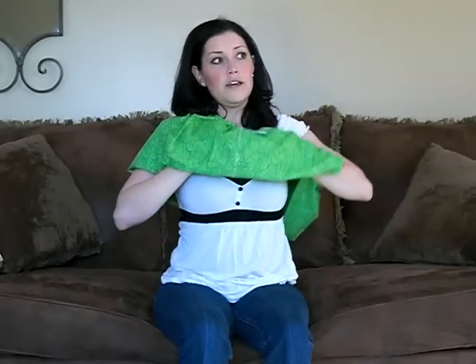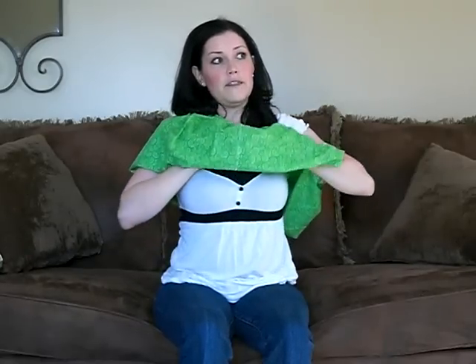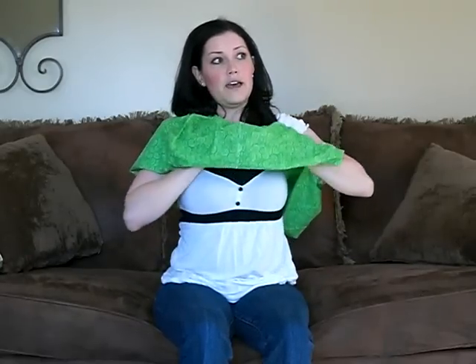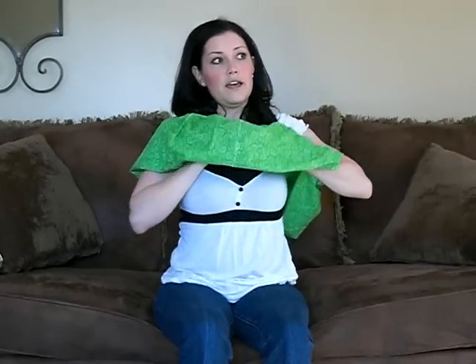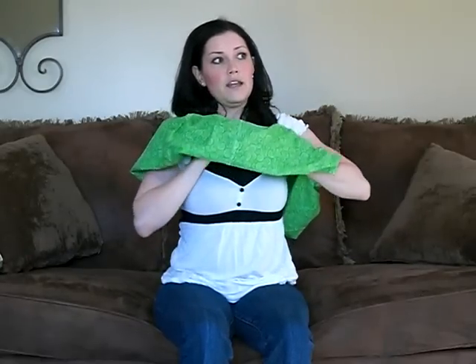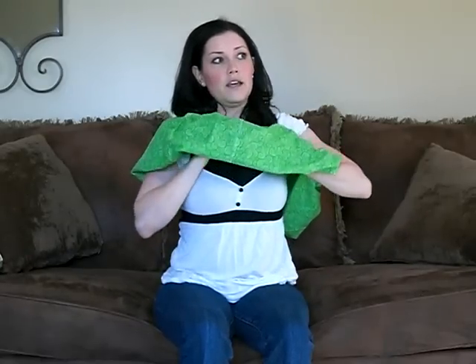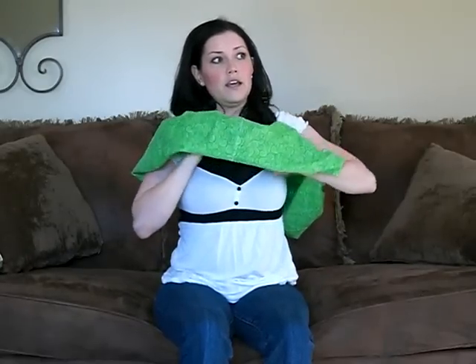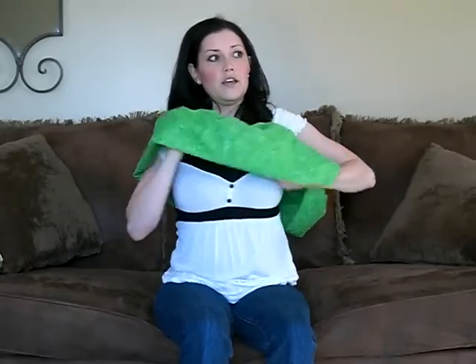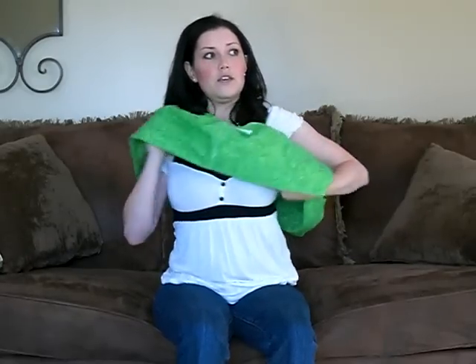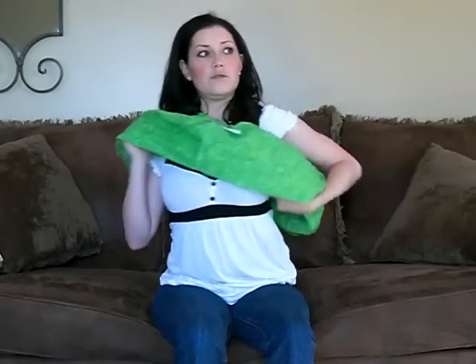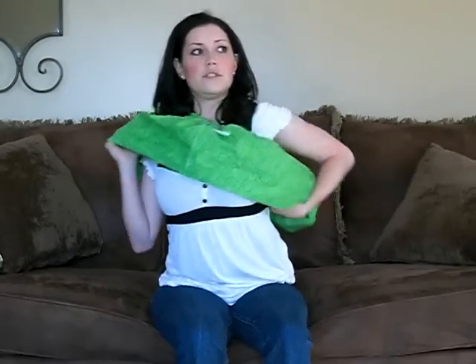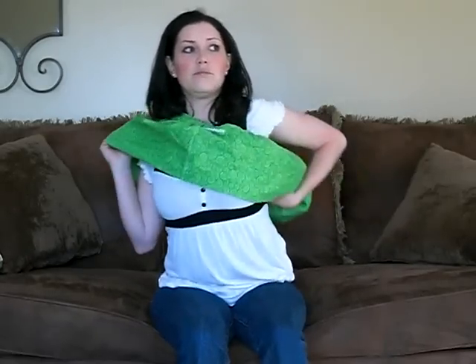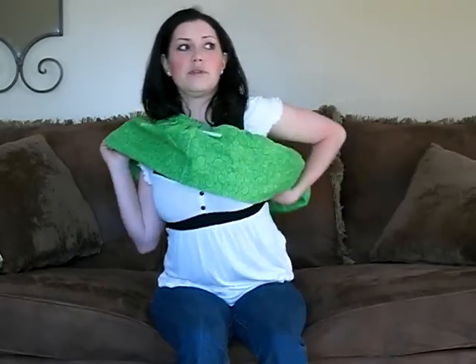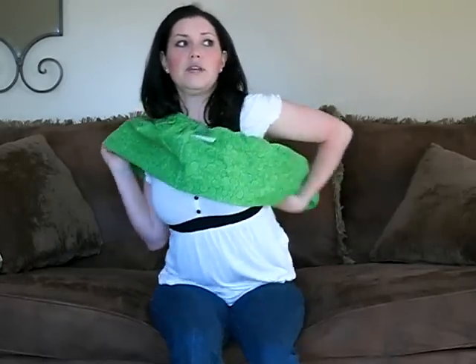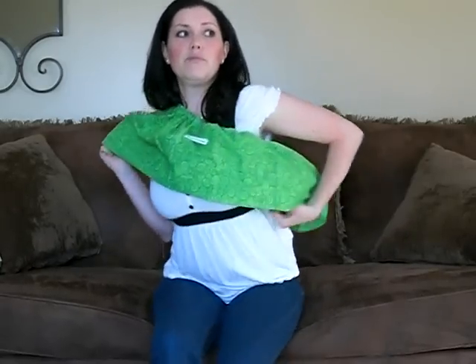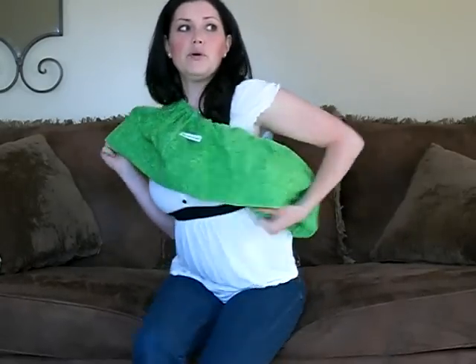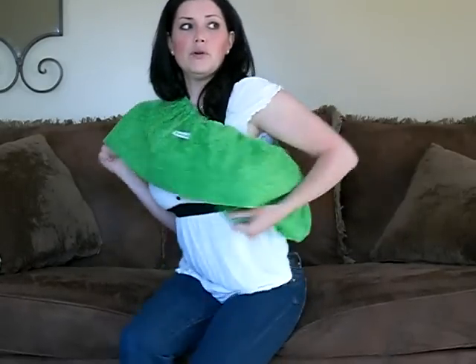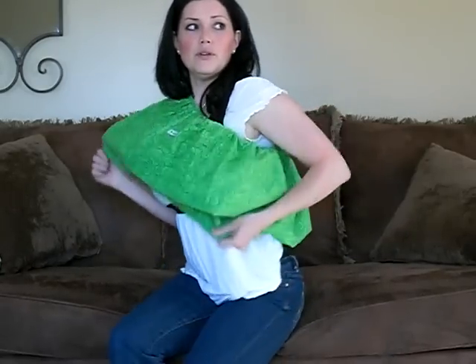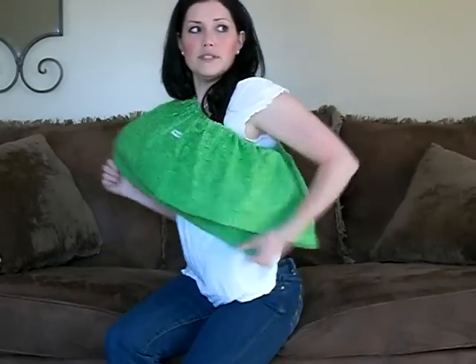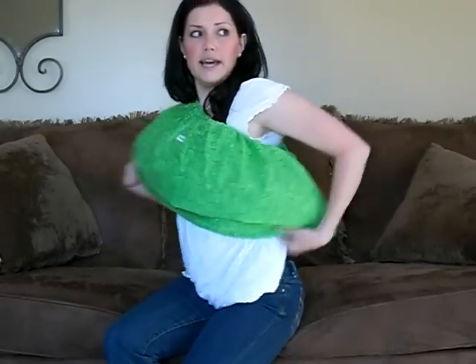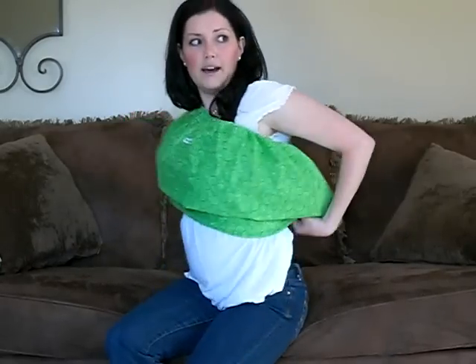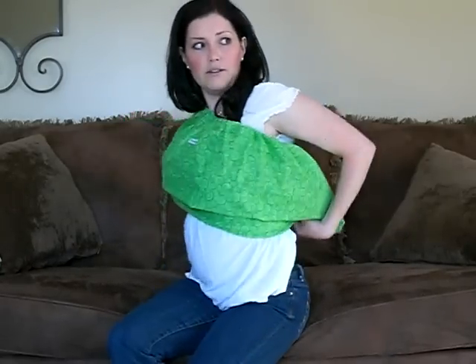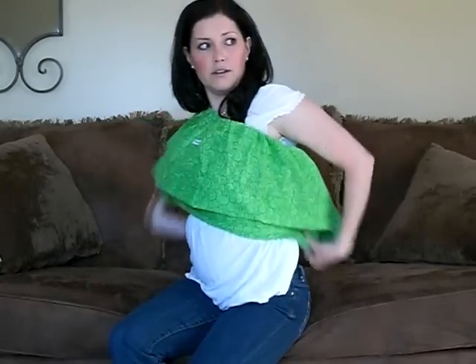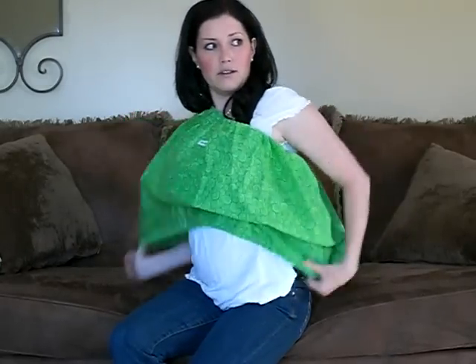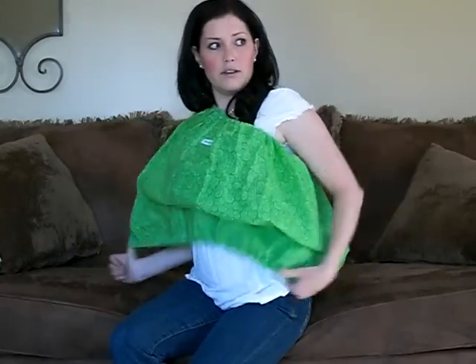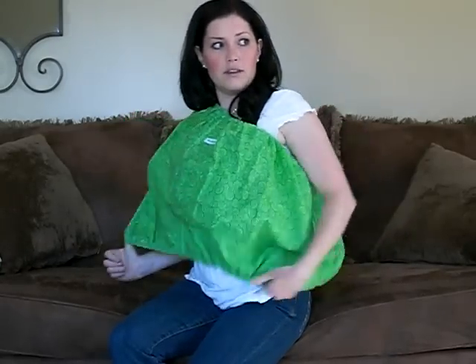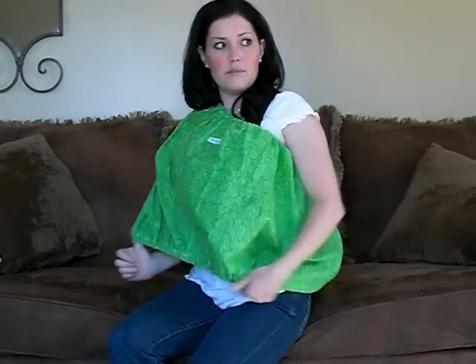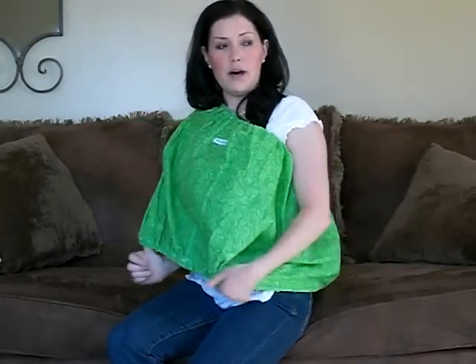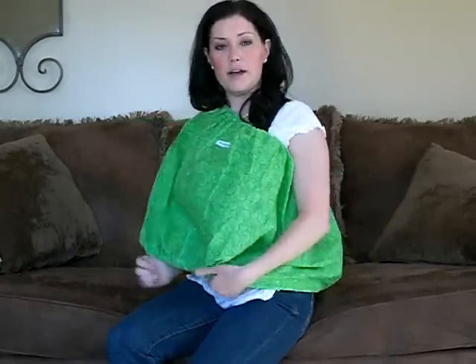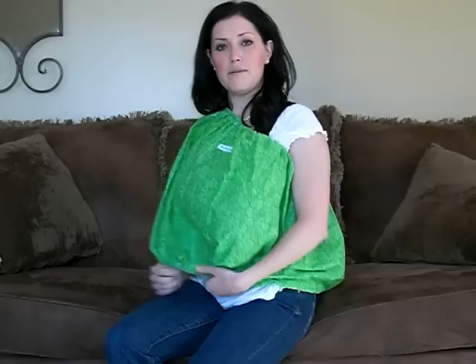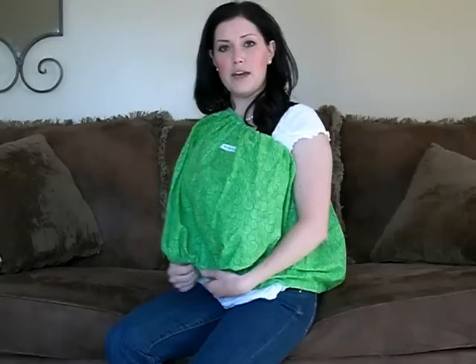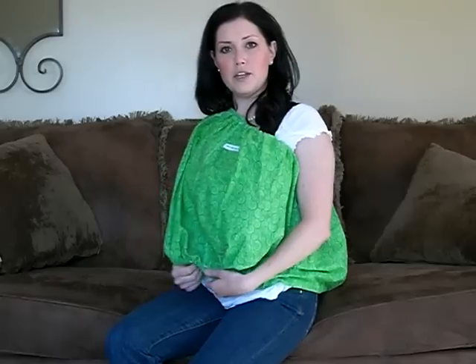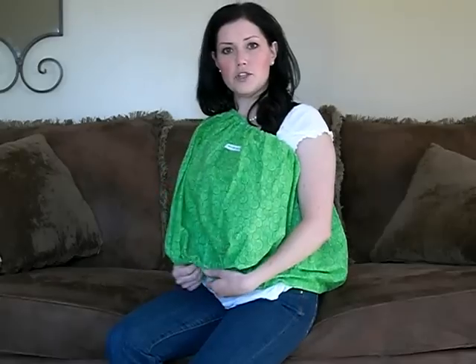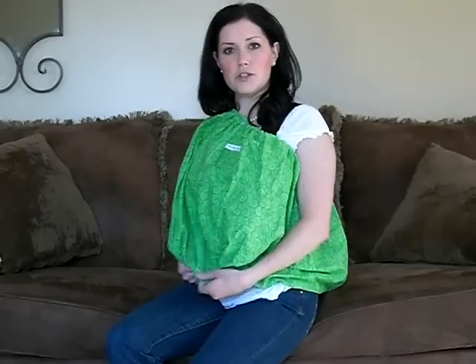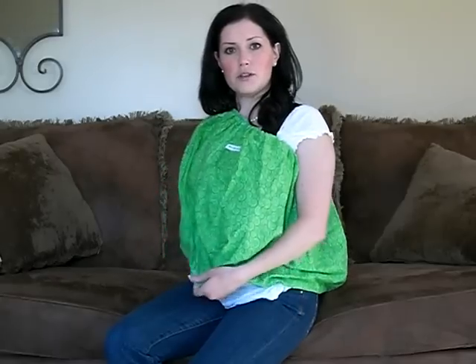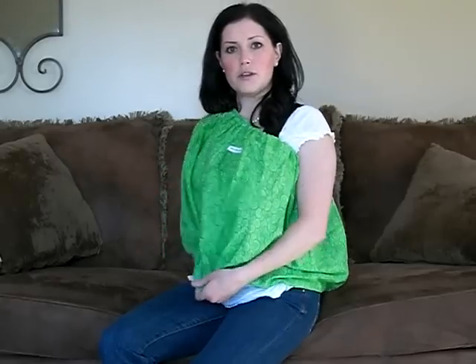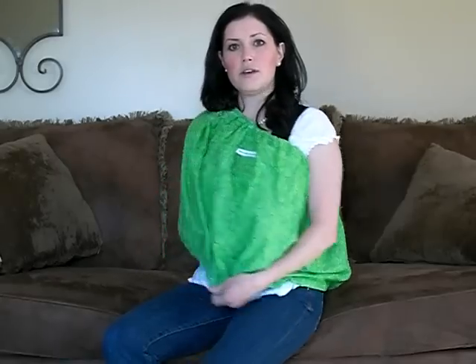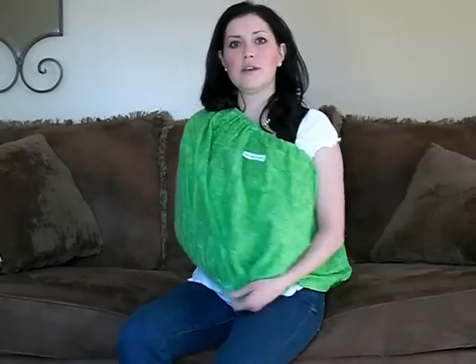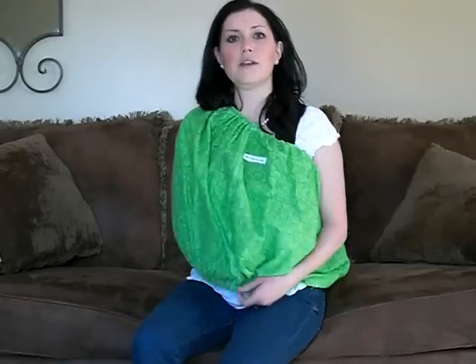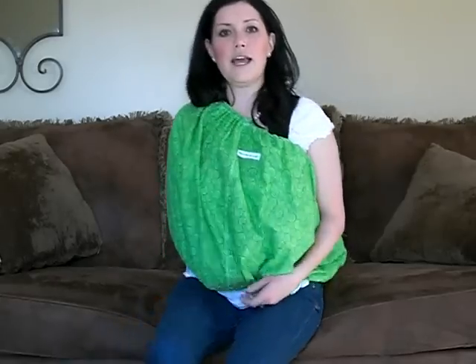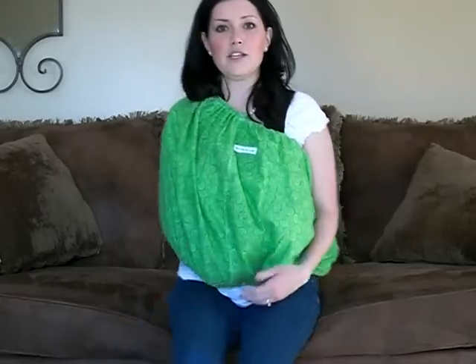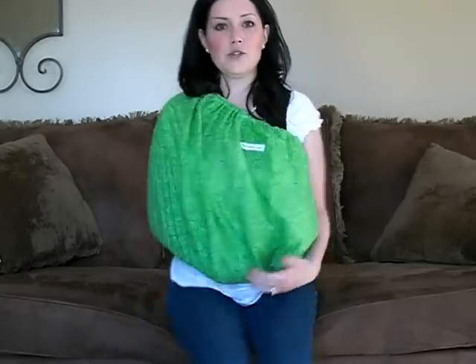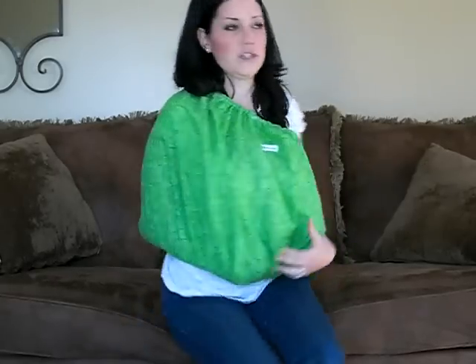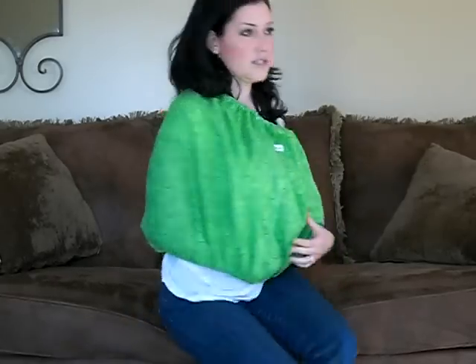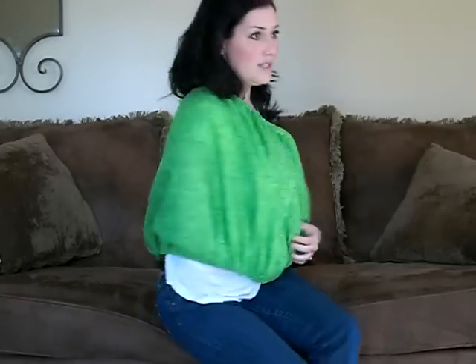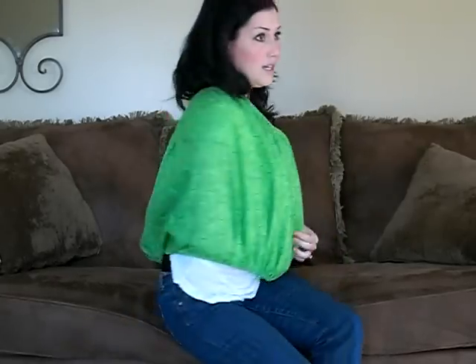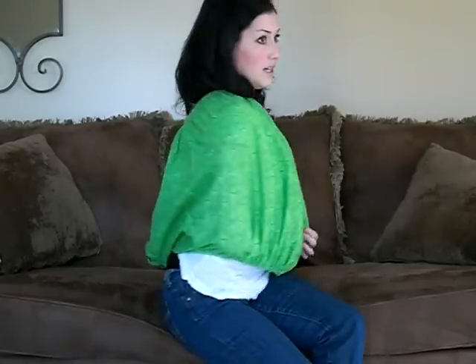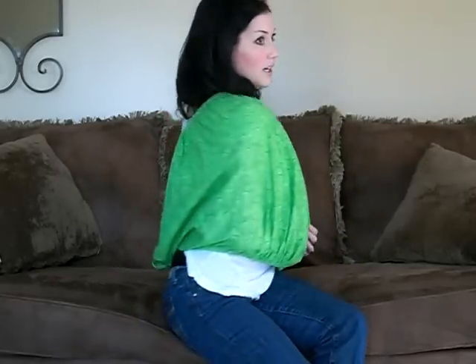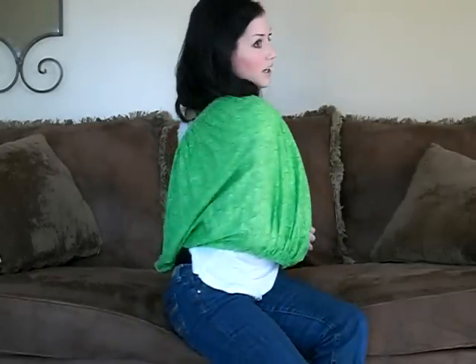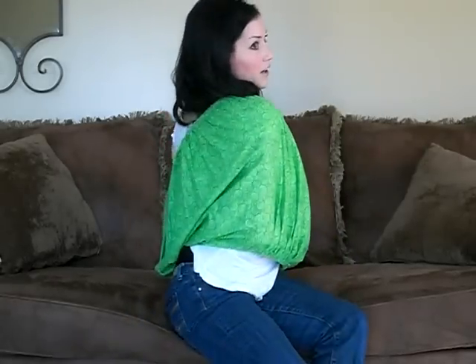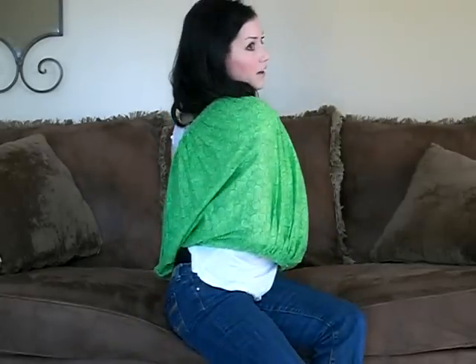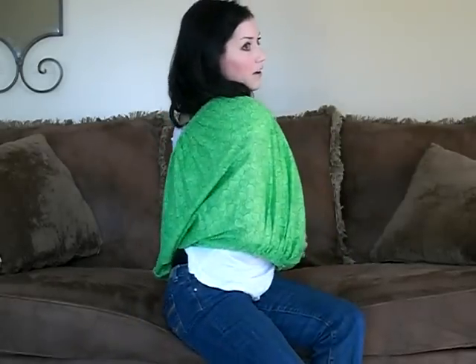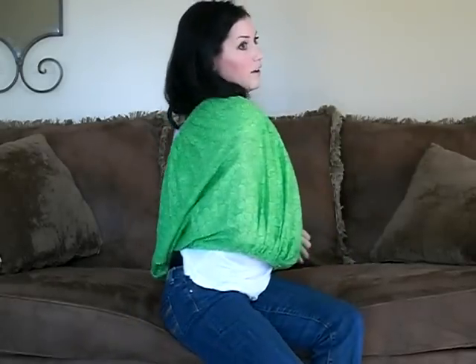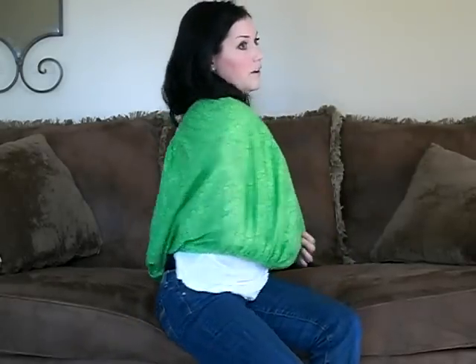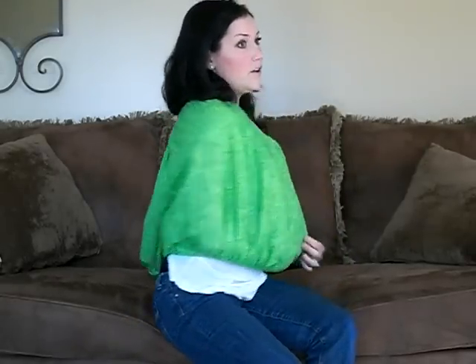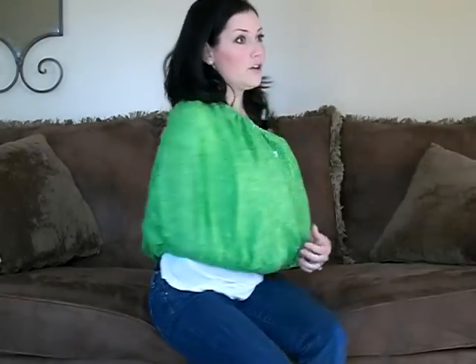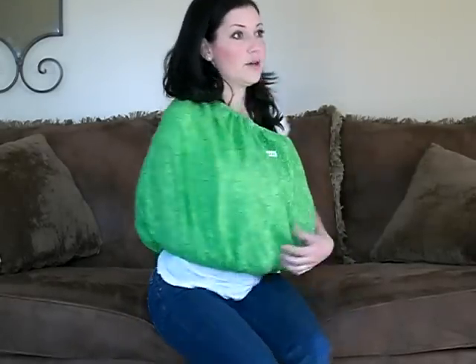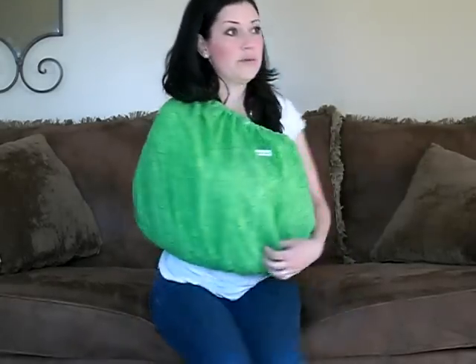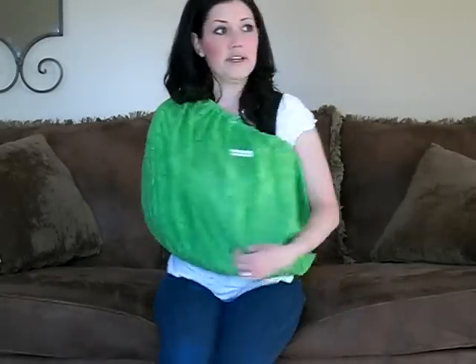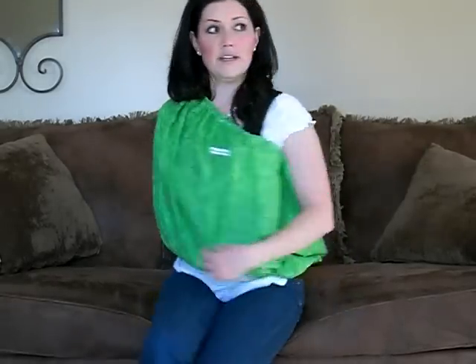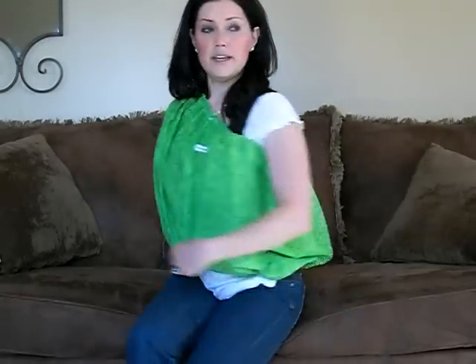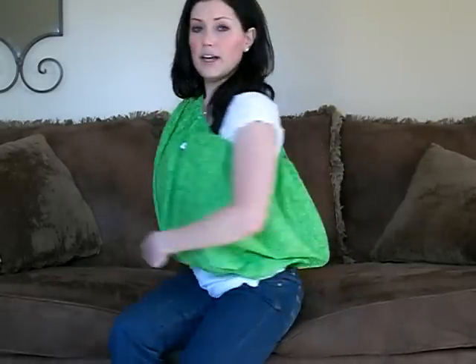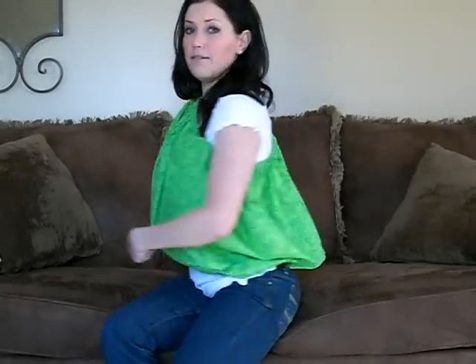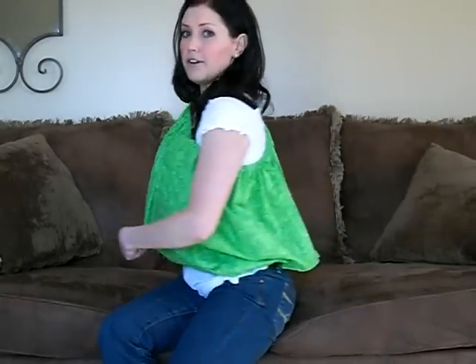Then you simply pull down the bottom edge. As you can see, you're completely covered.